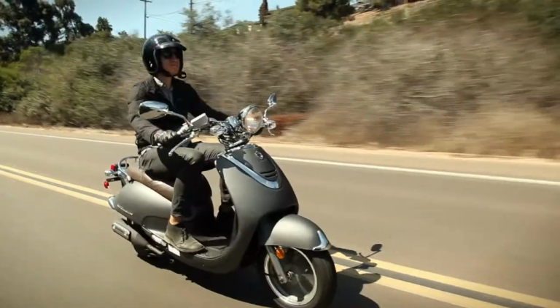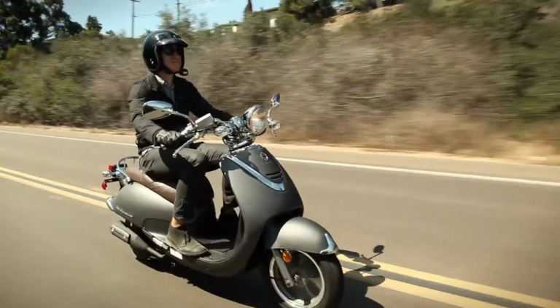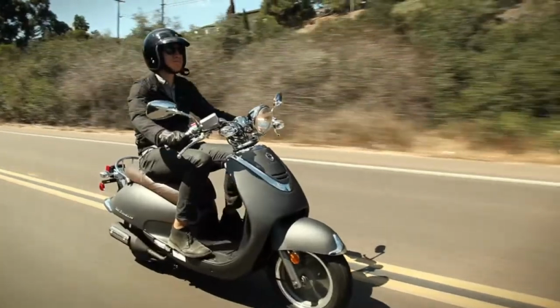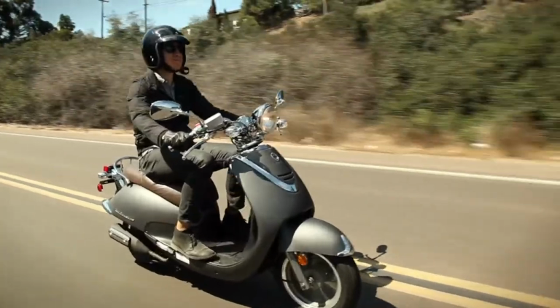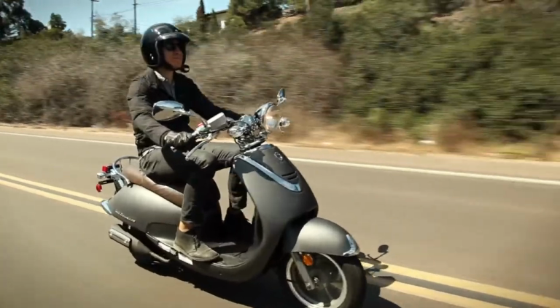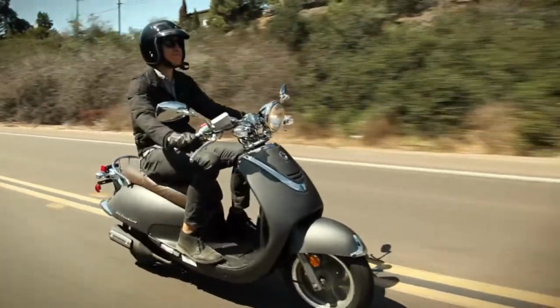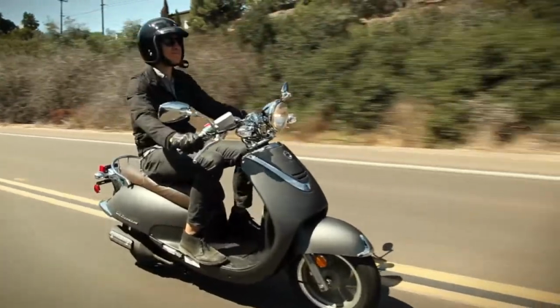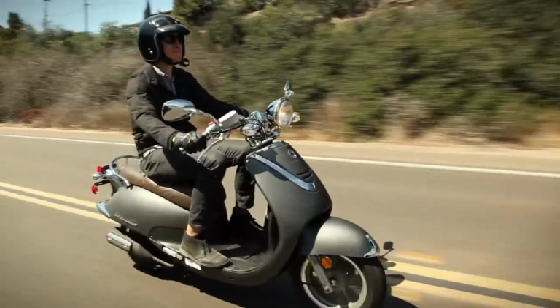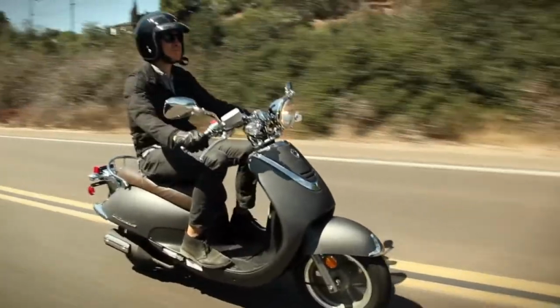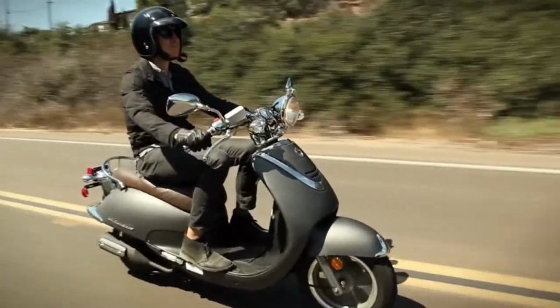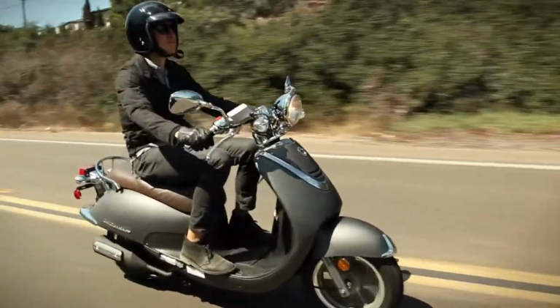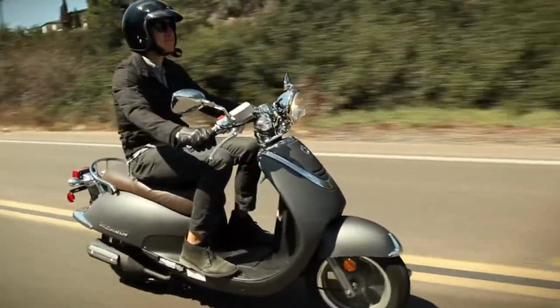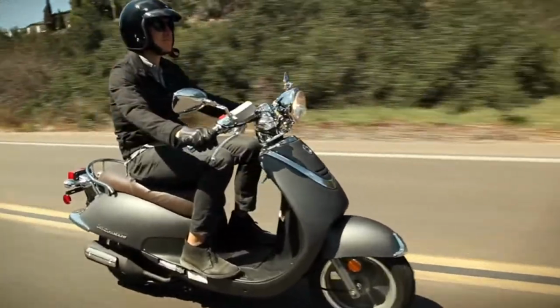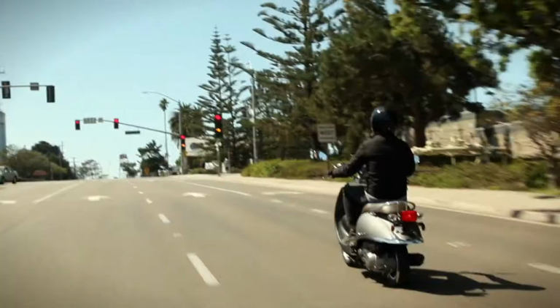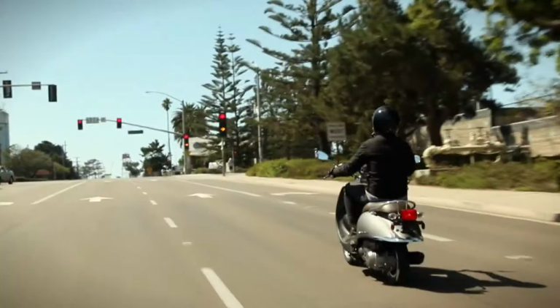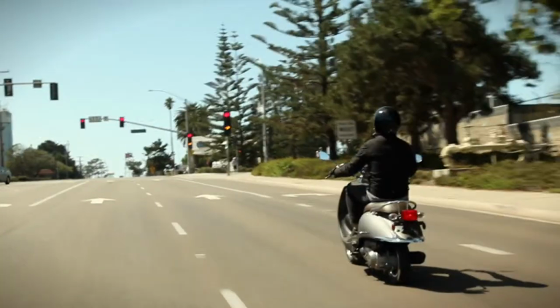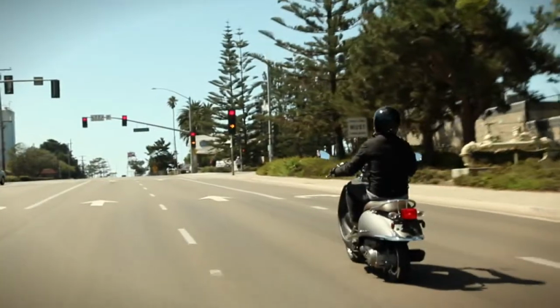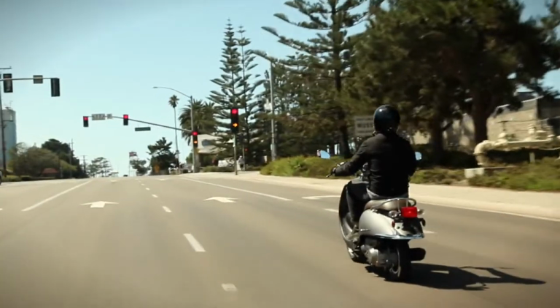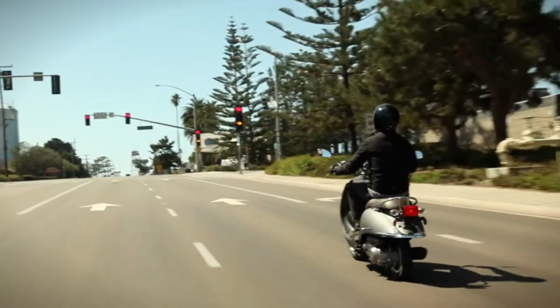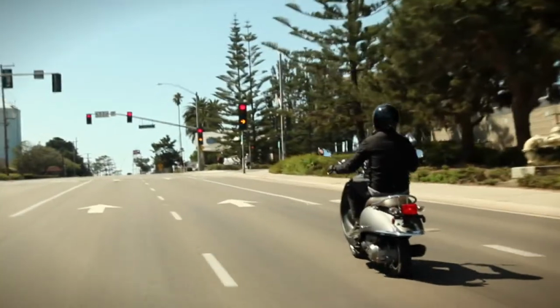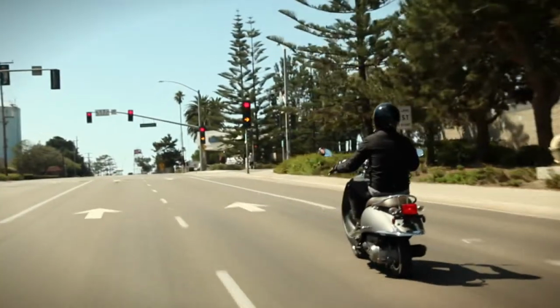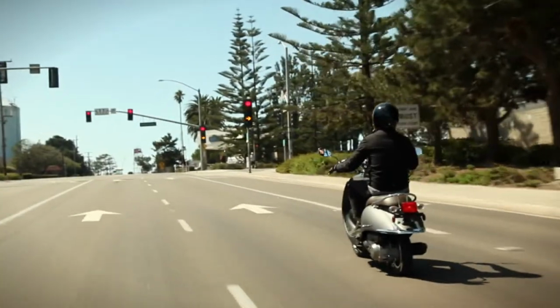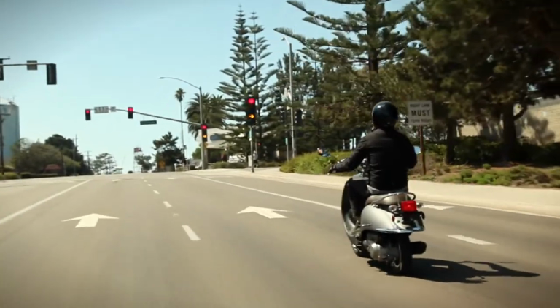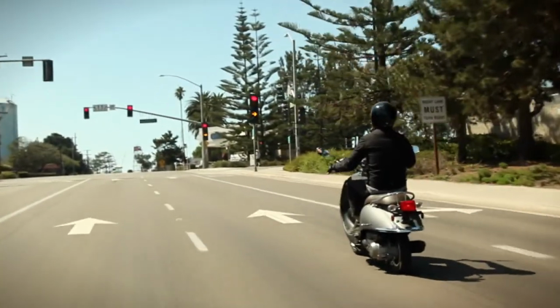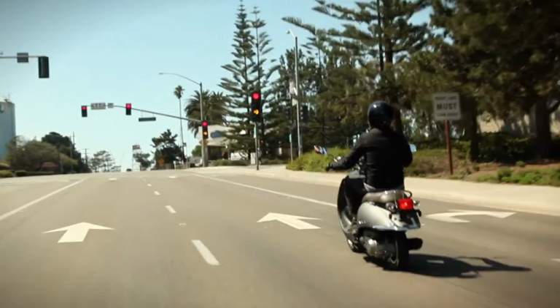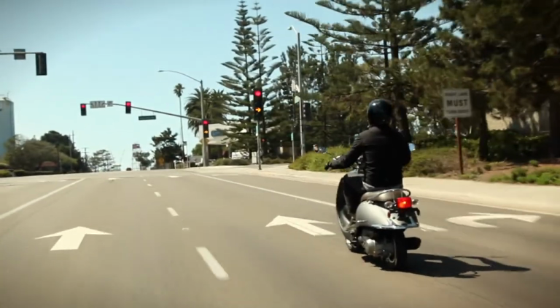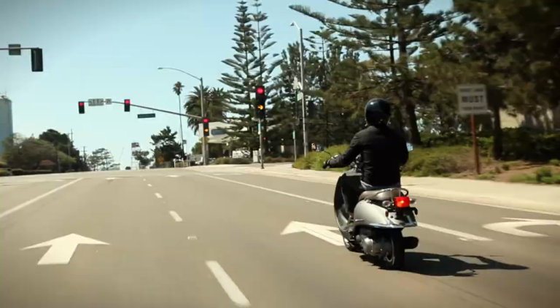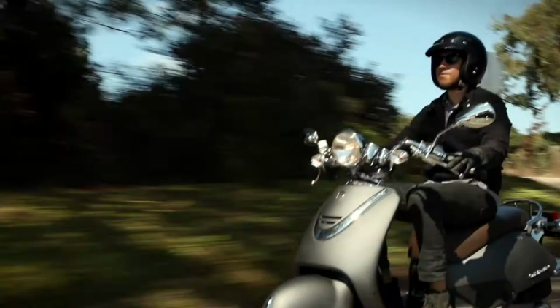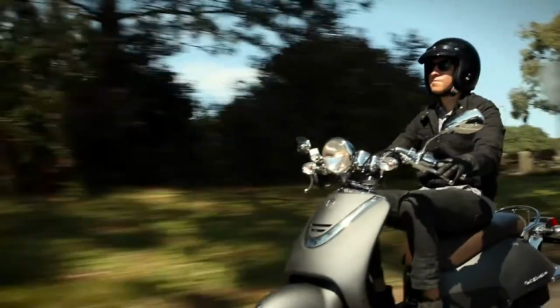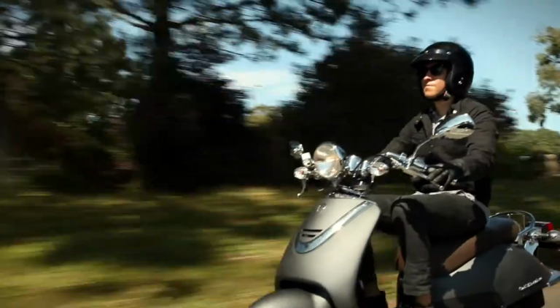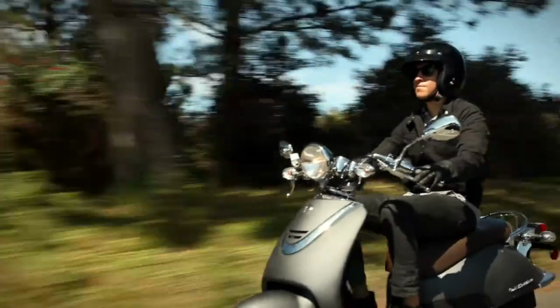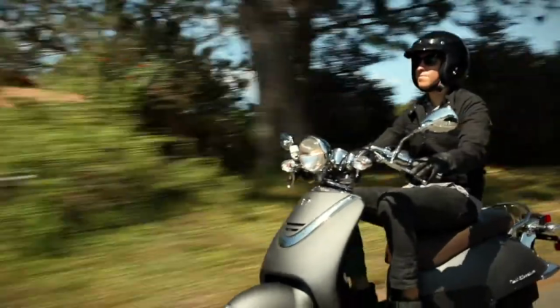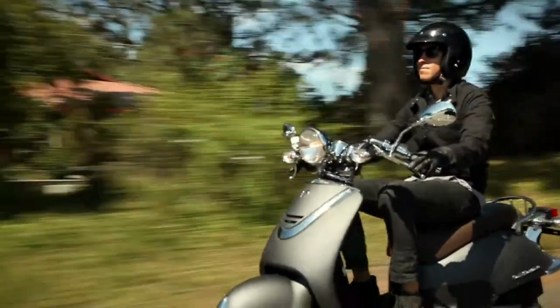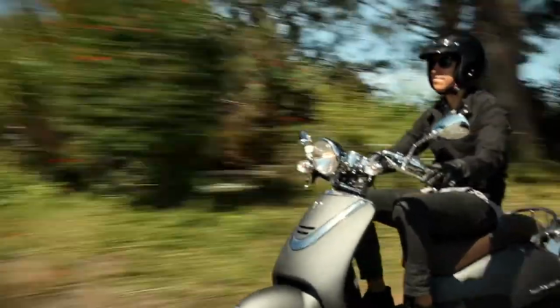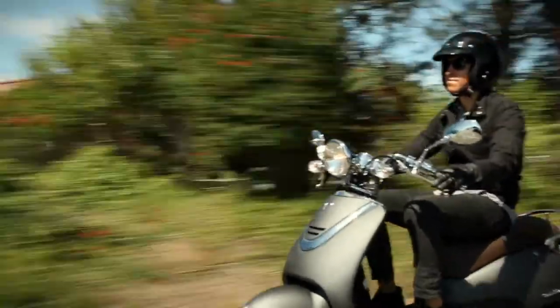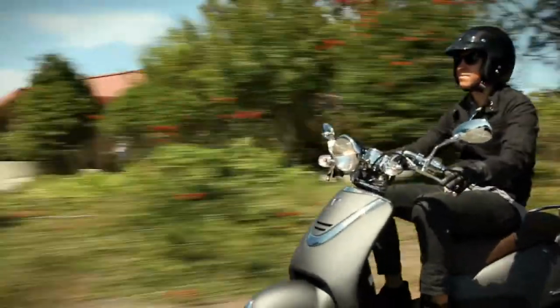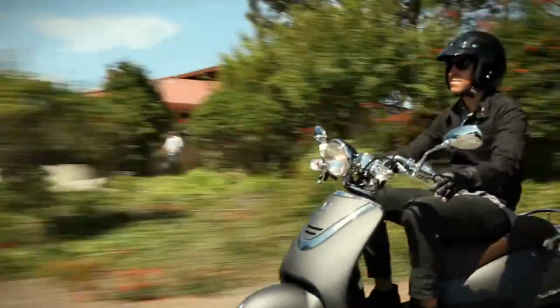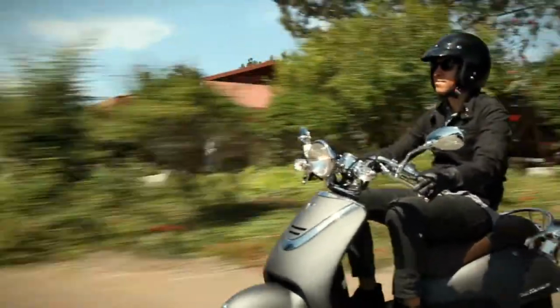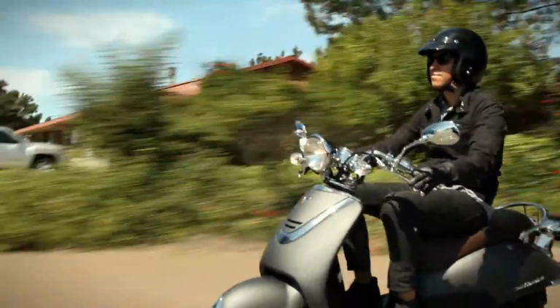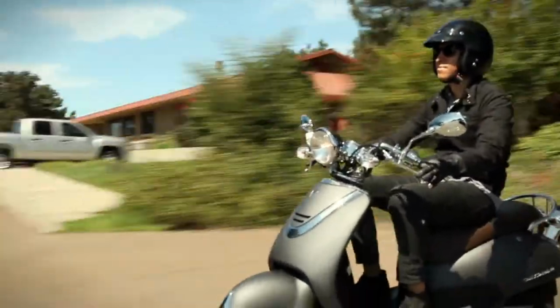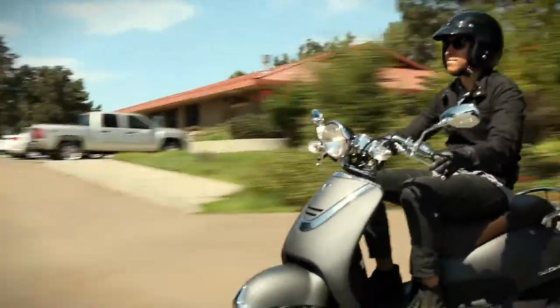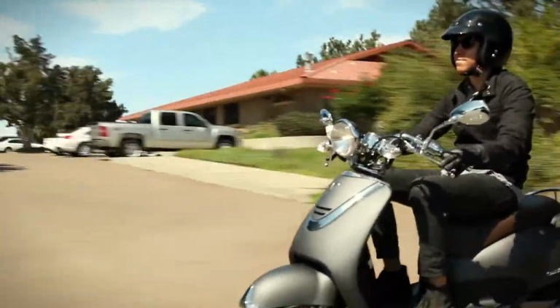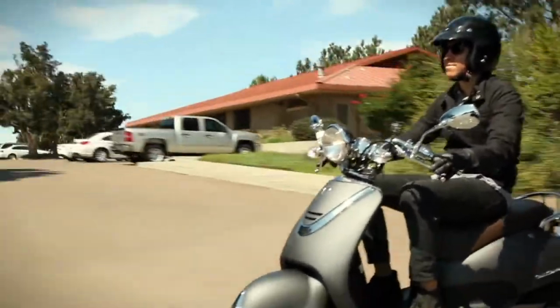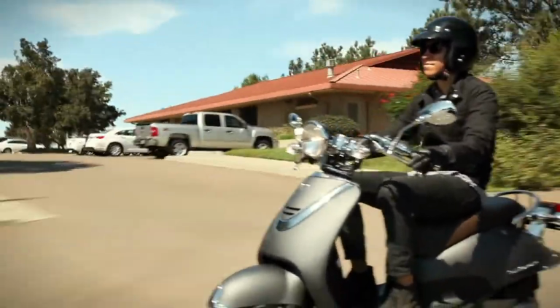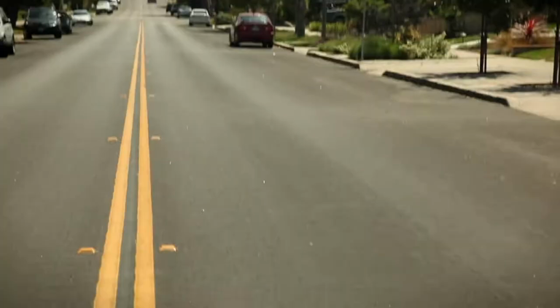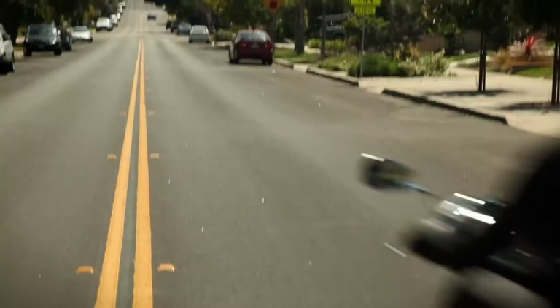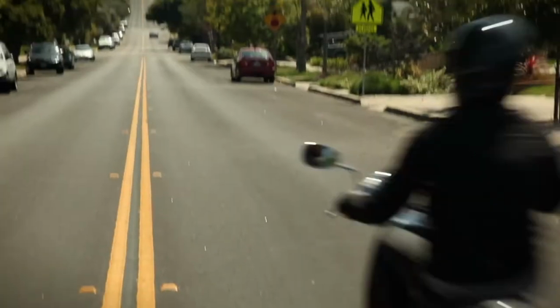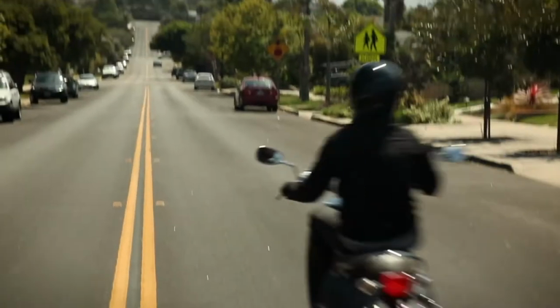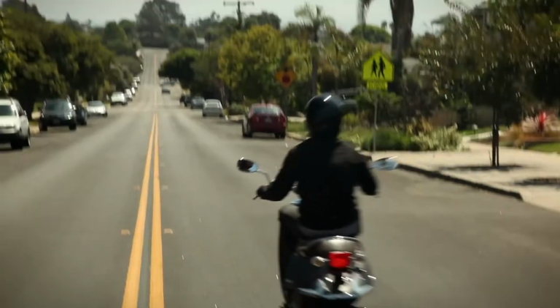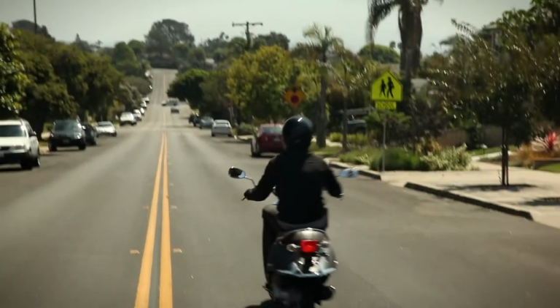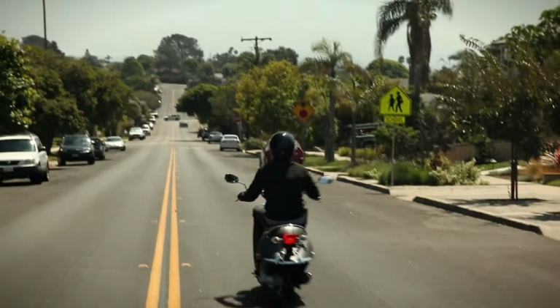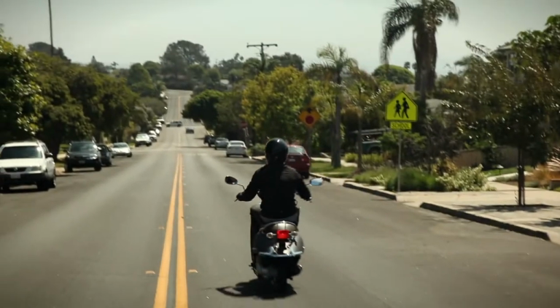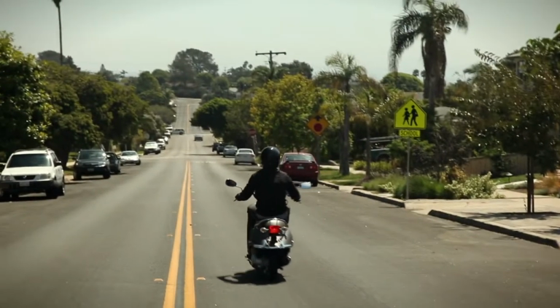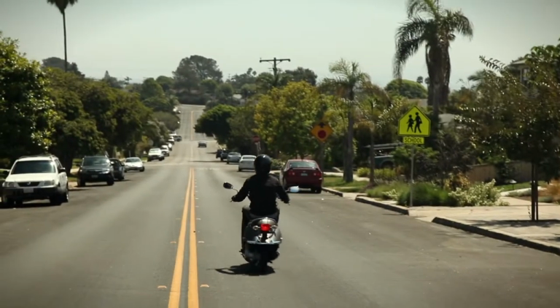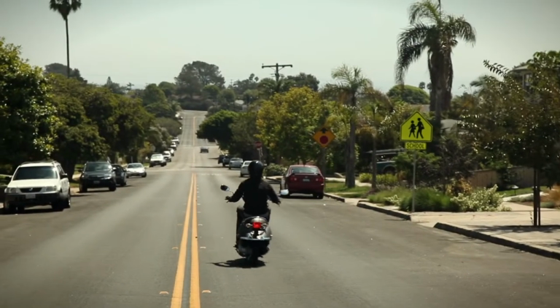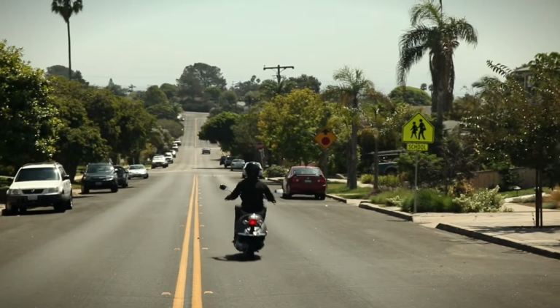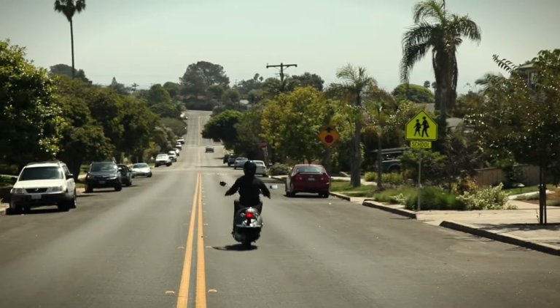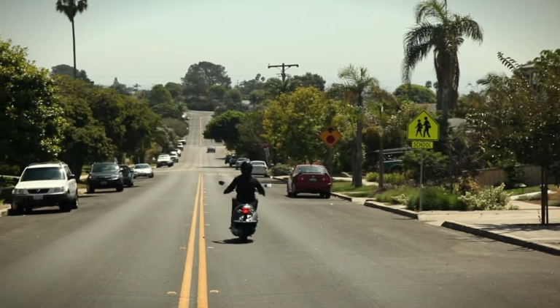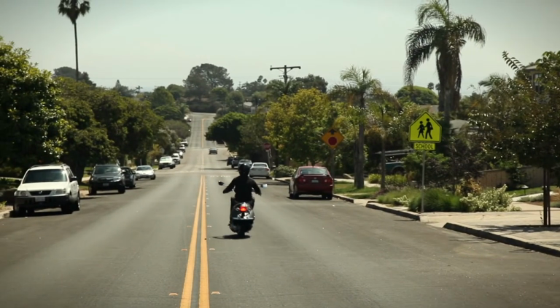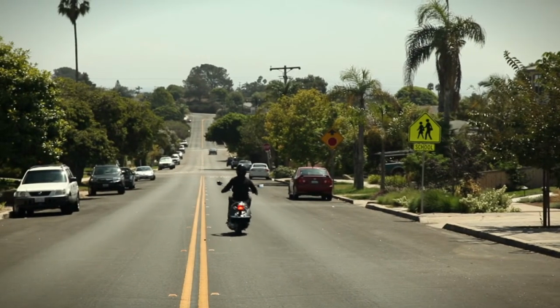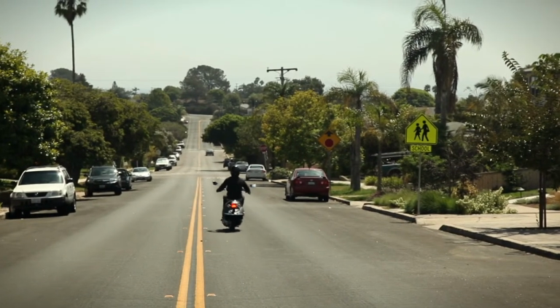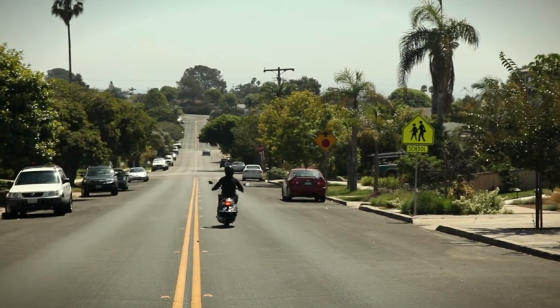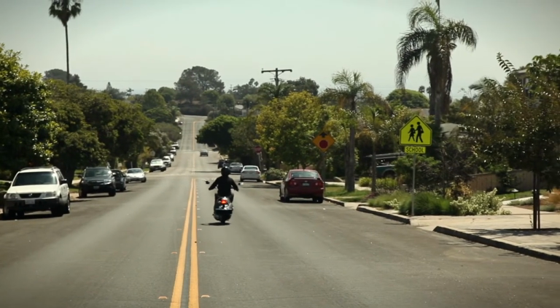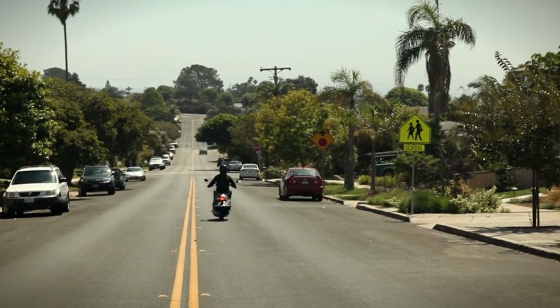It's perfect for getting around town, but with a top speed of 59 miles per hour, it's also fast enough for smooth flowing traffic on urban roads.